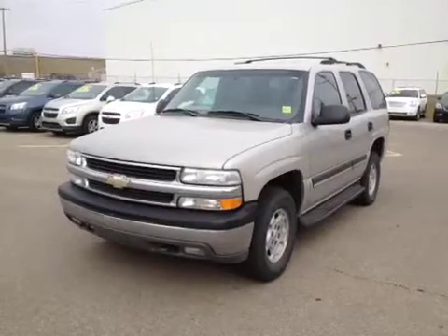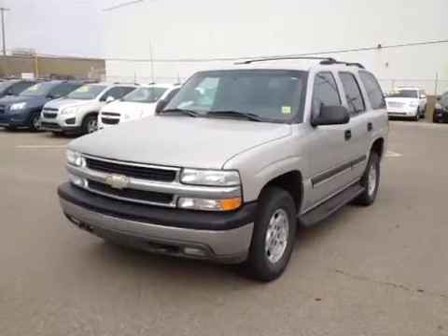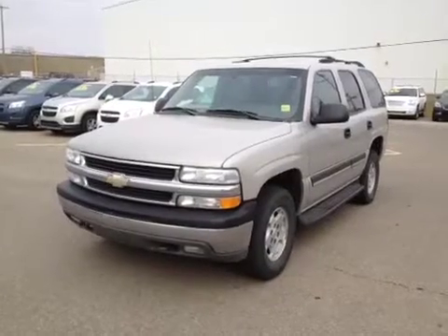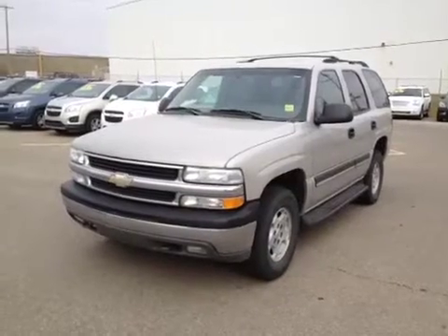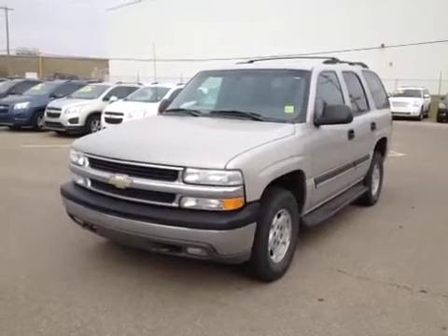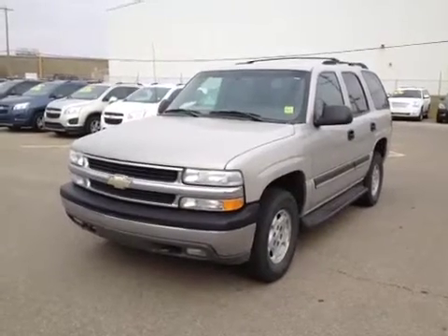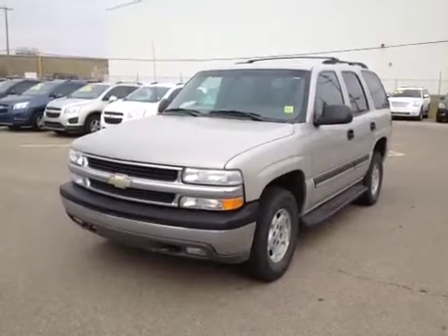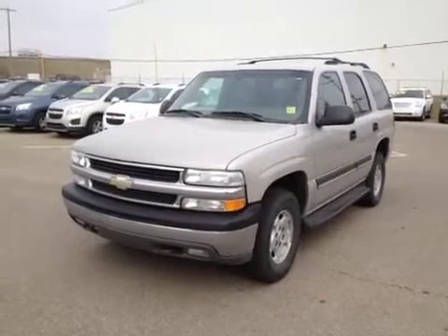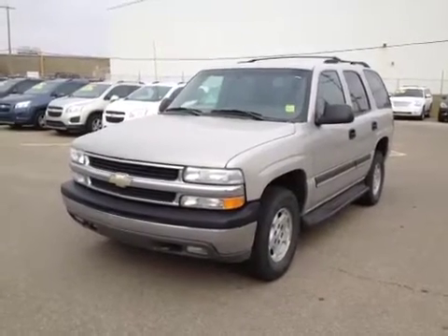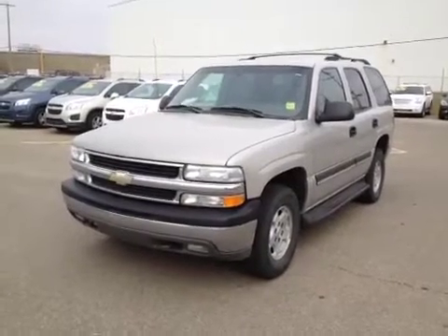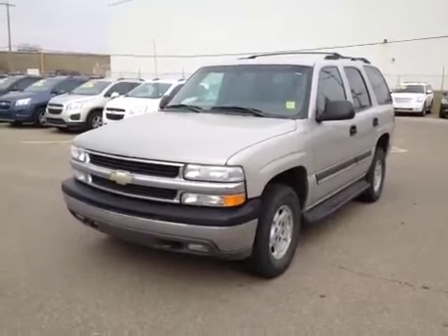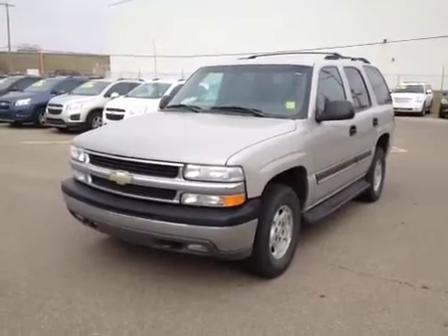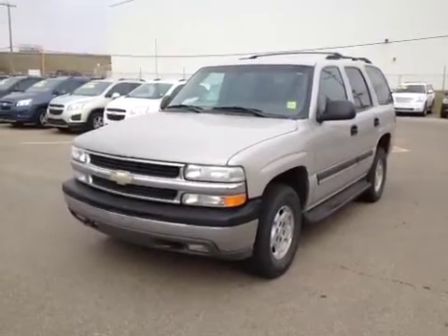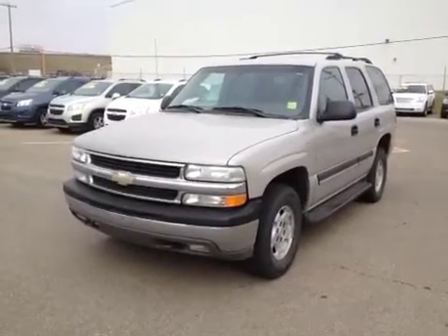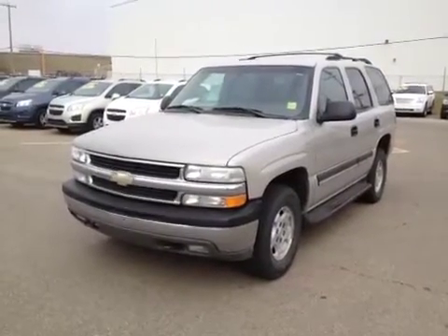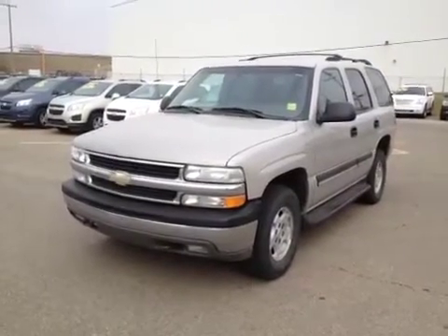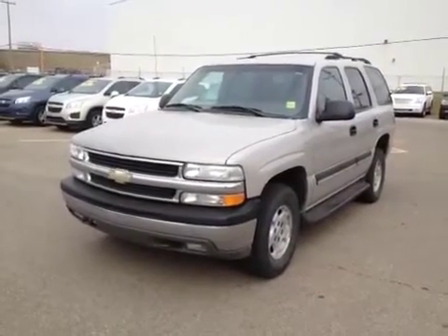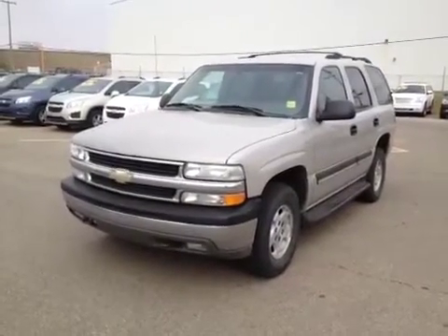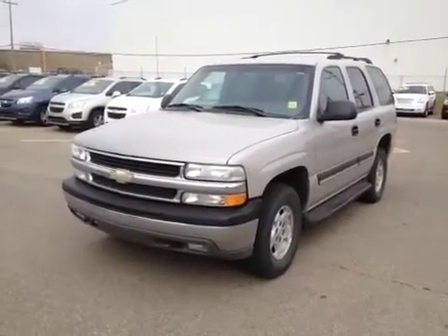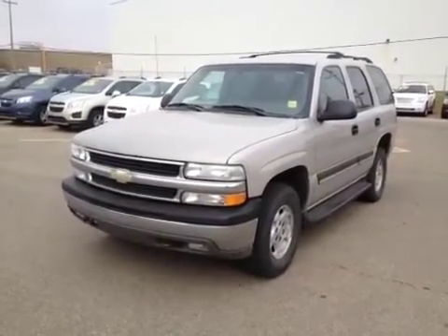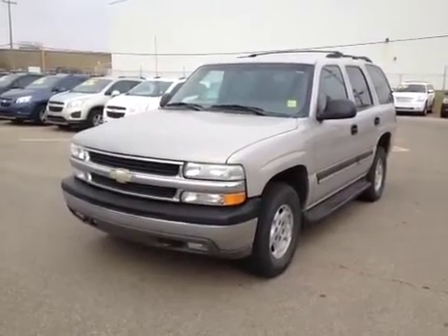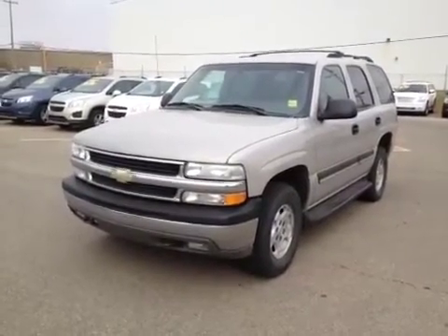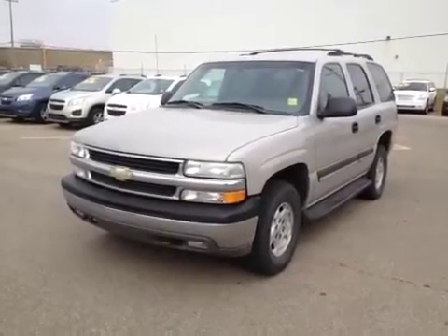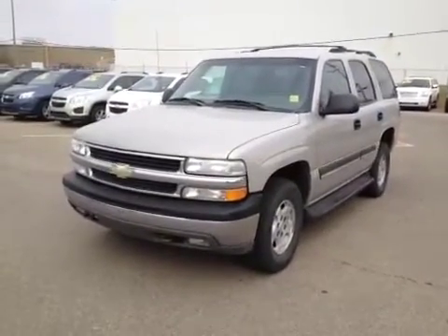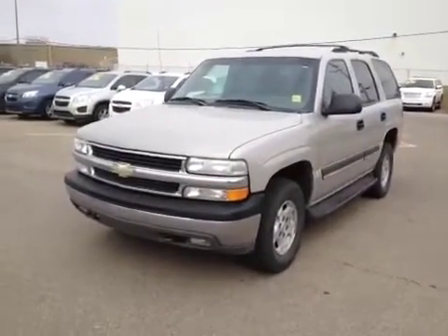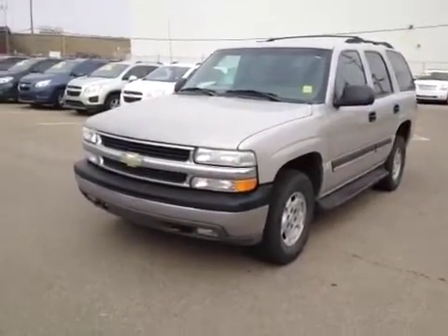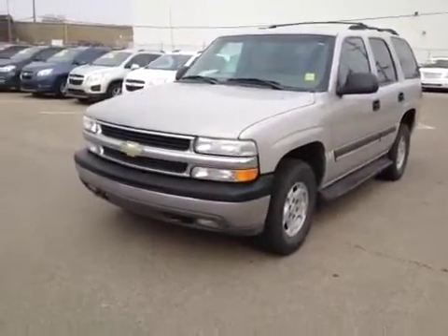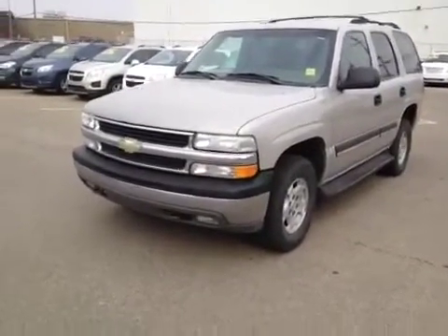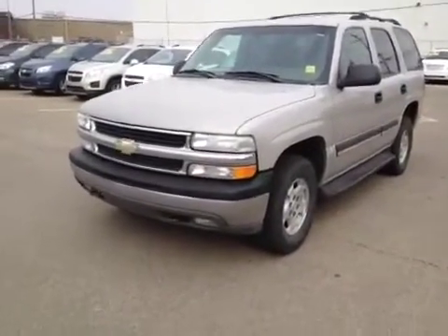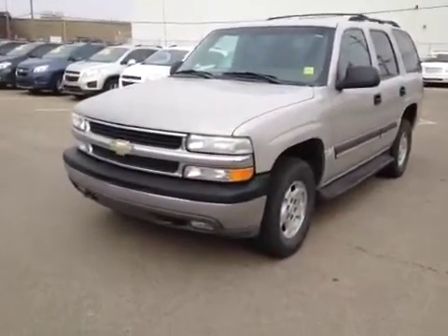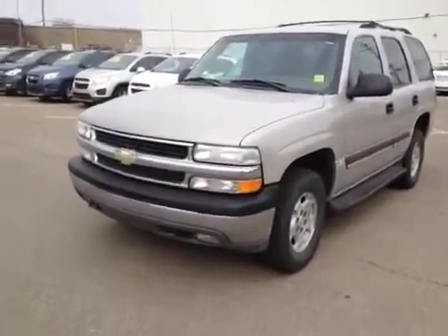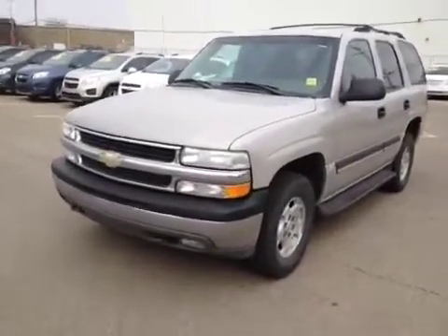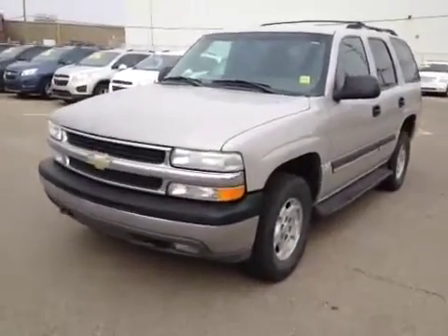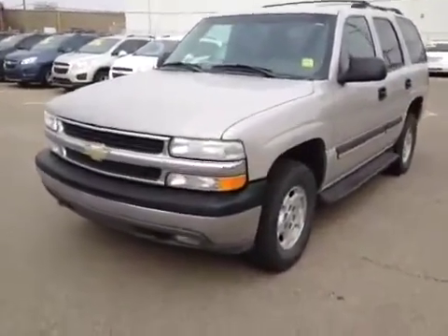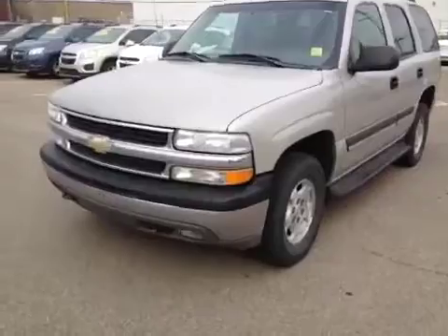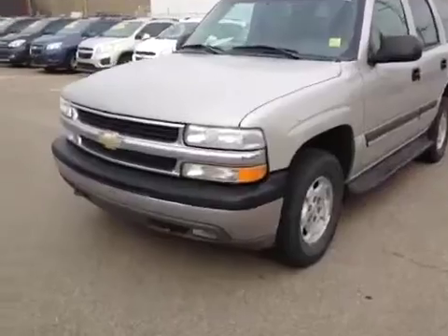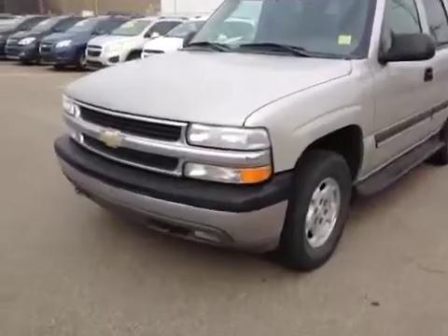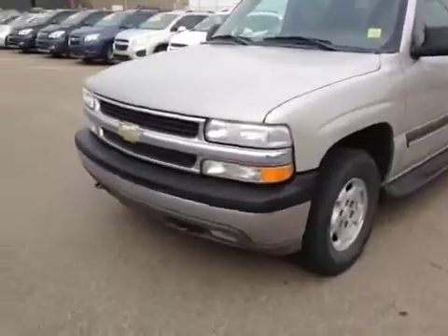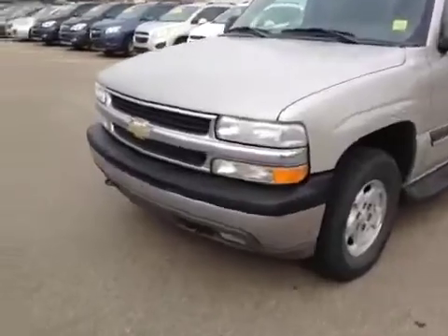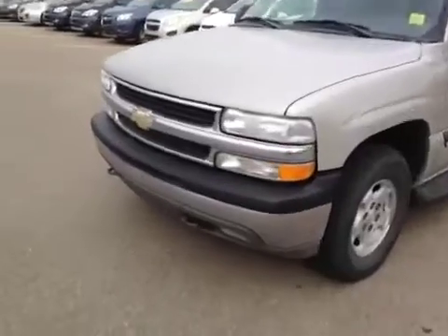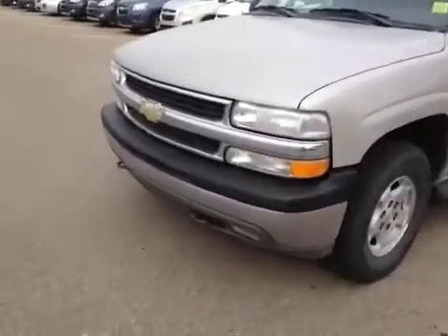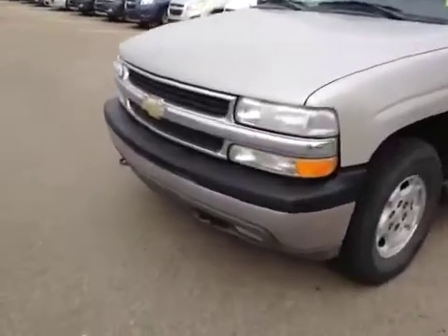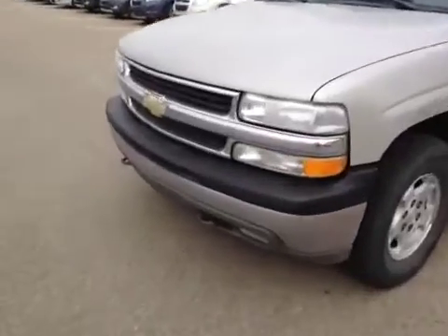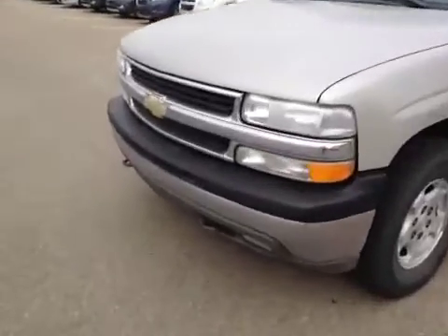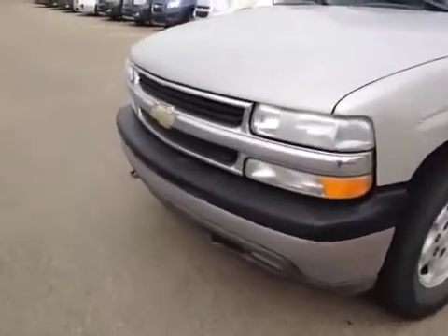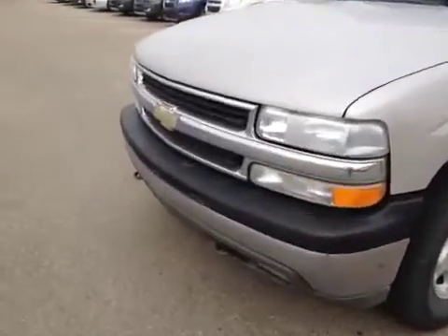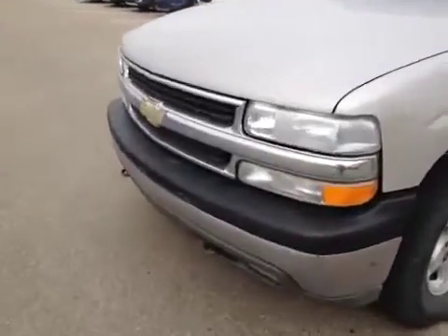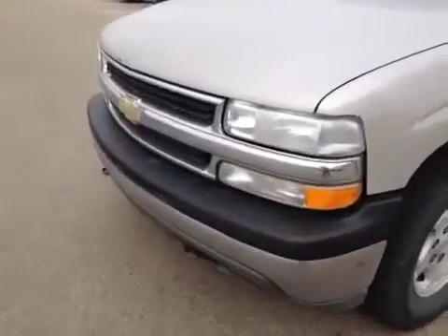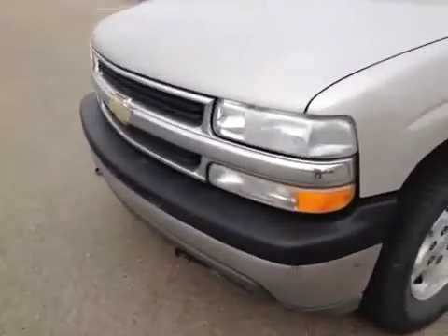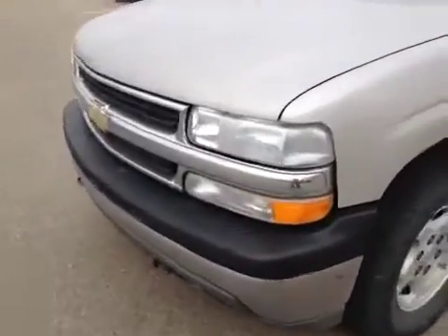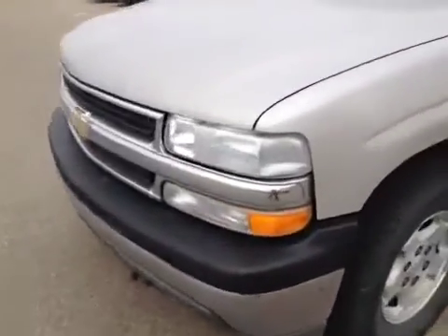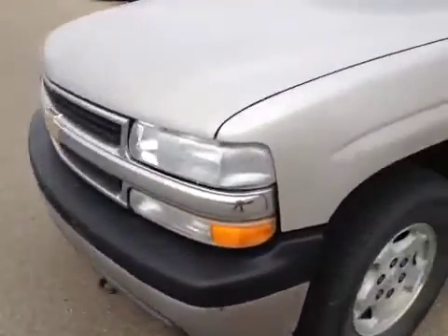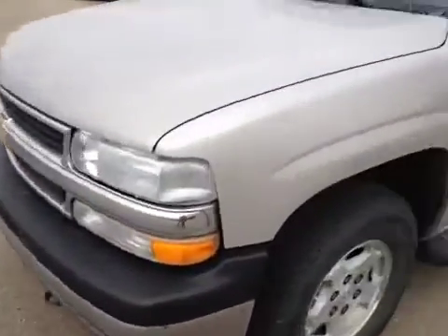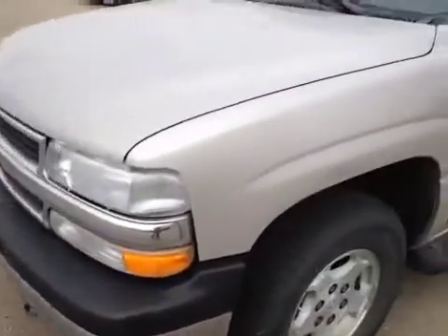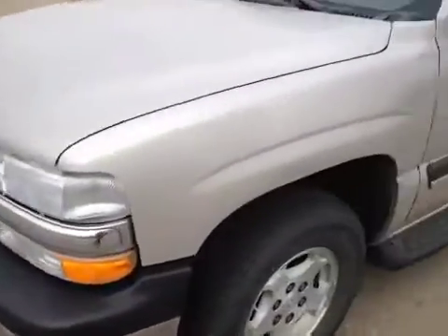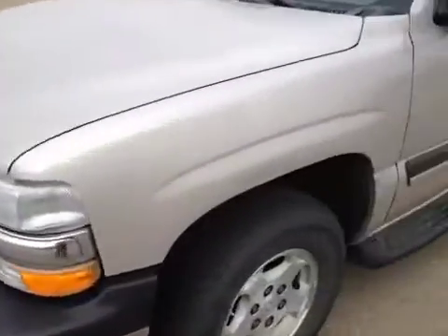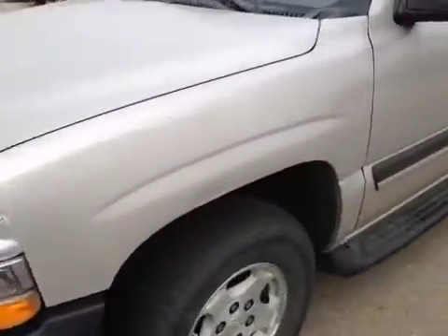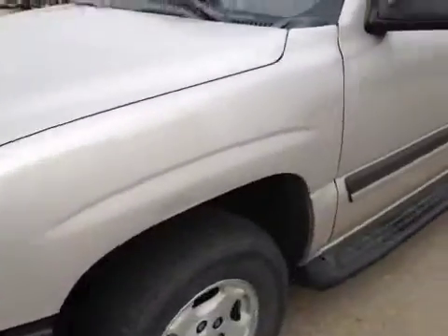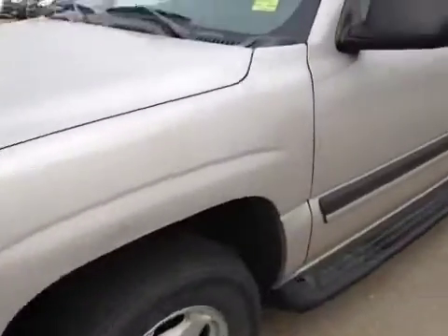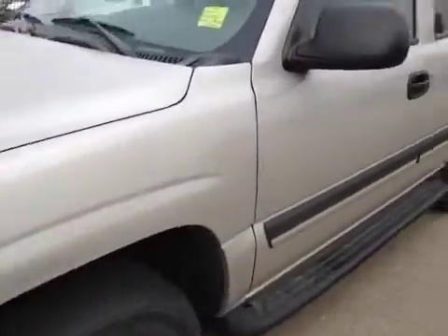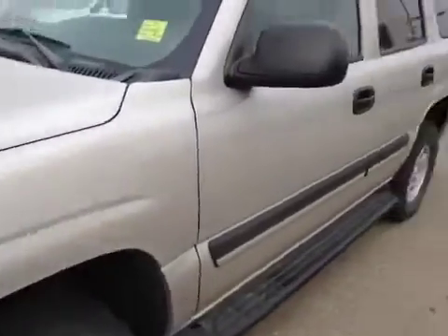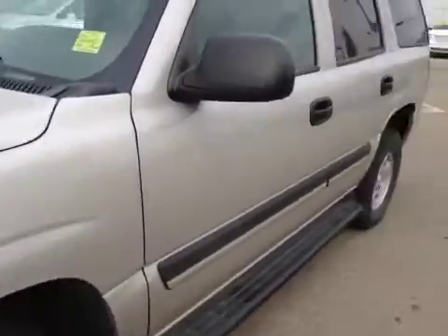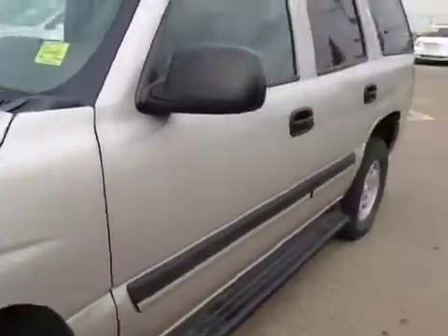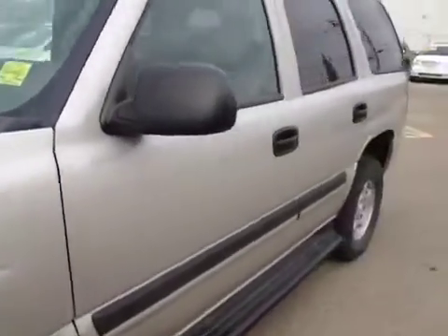Welcome to Davis Chevrolet in Airdrie. This is the used 2004 Chevrolet Tahoe. It has front fog lights and running boards.